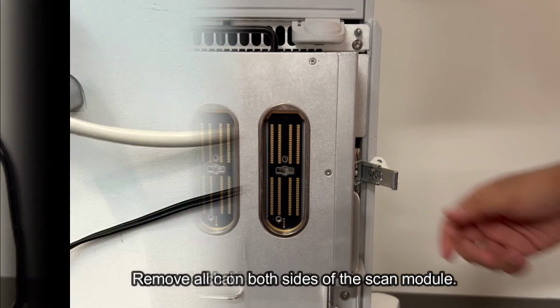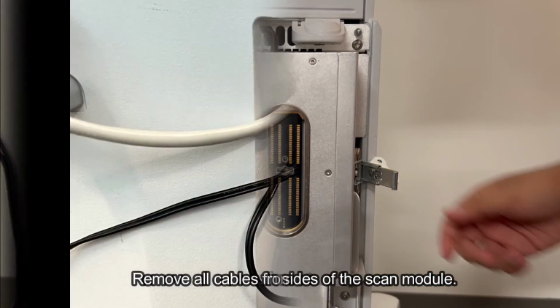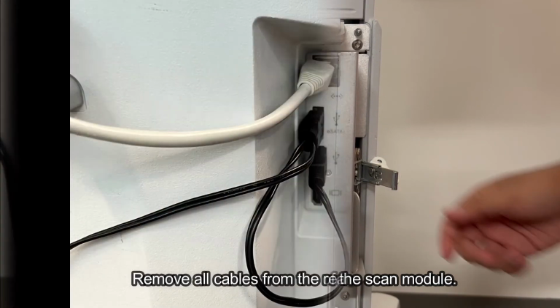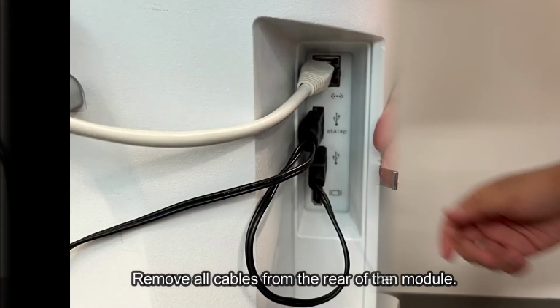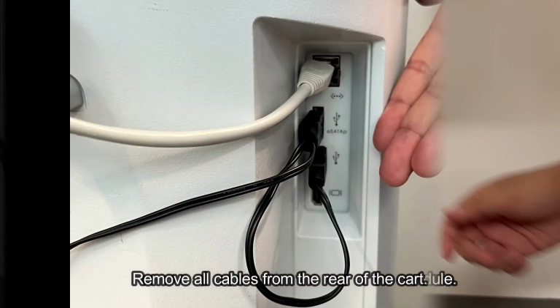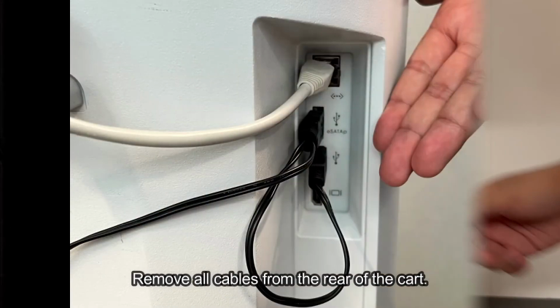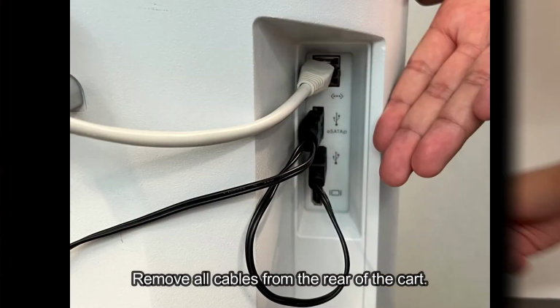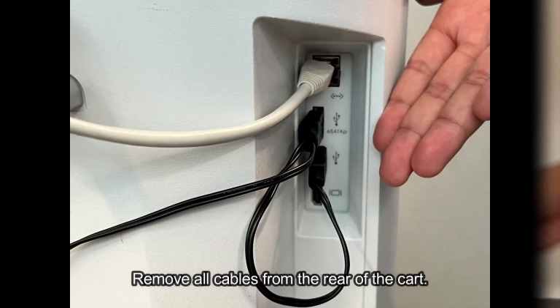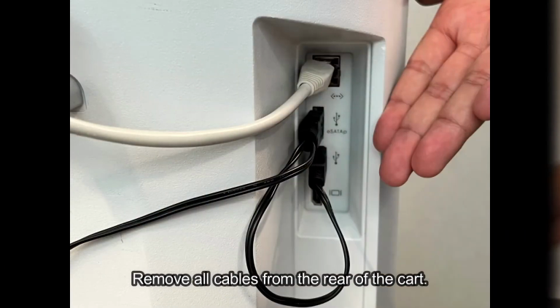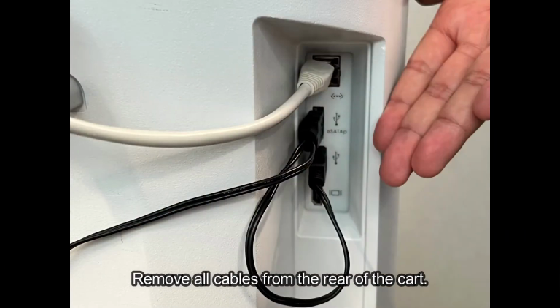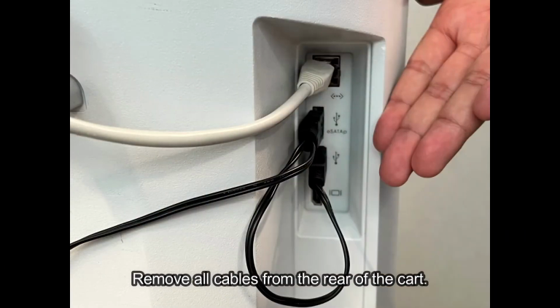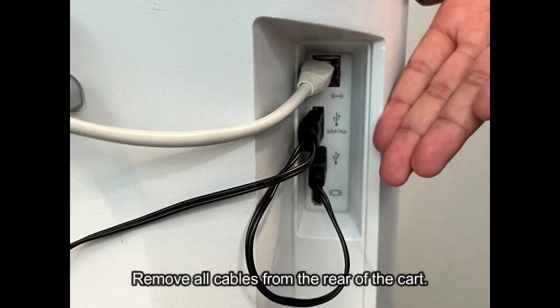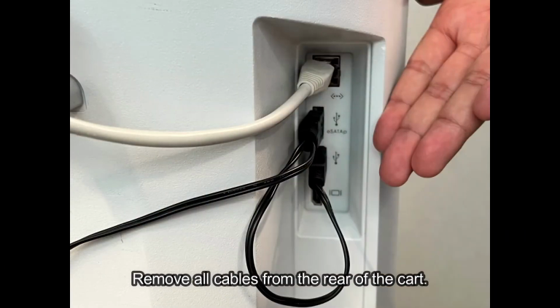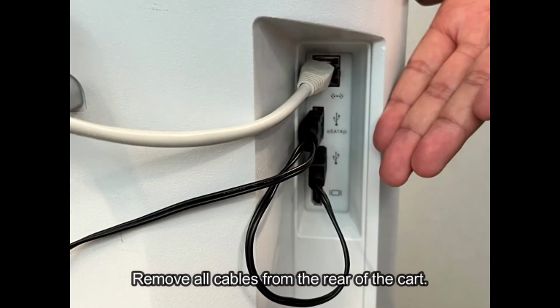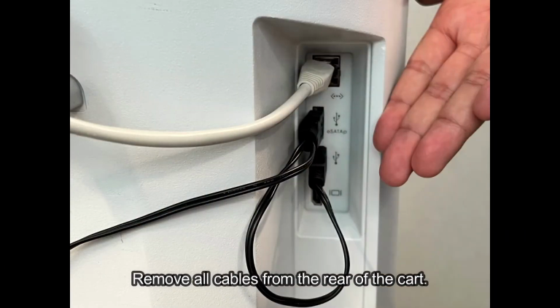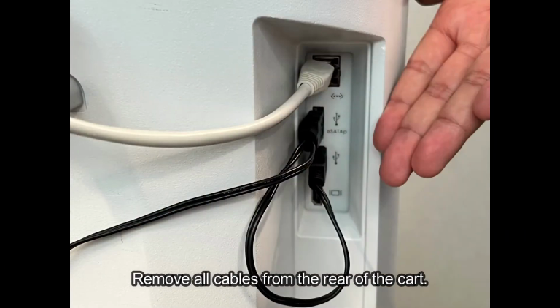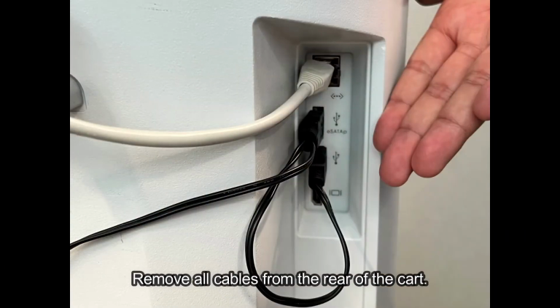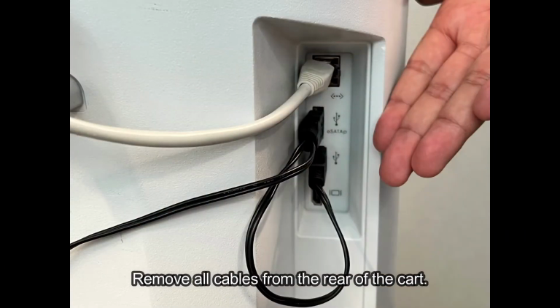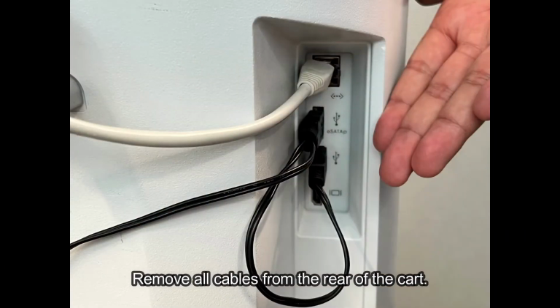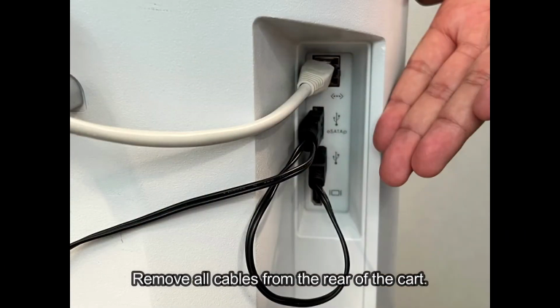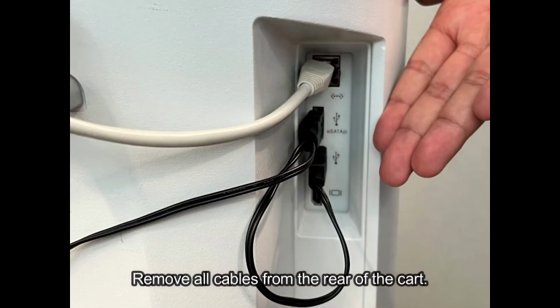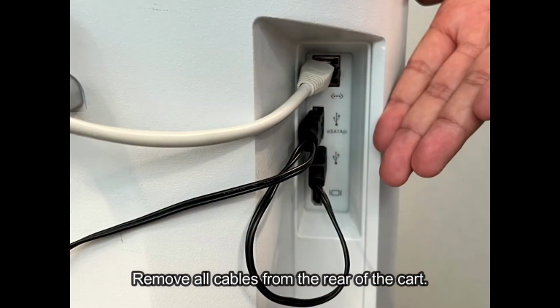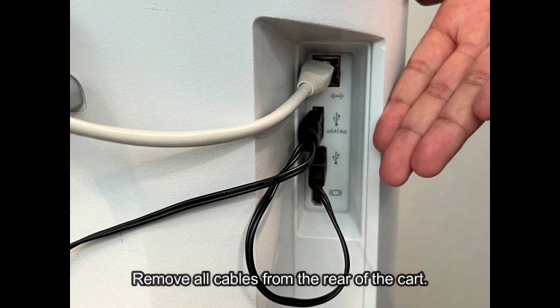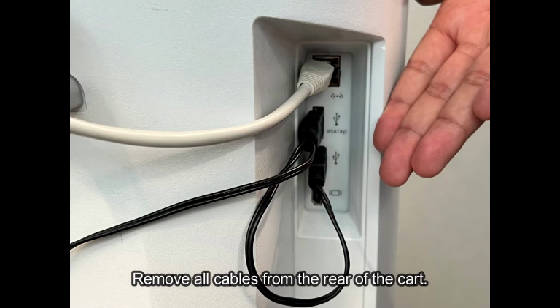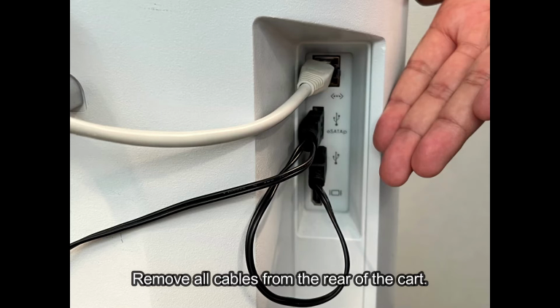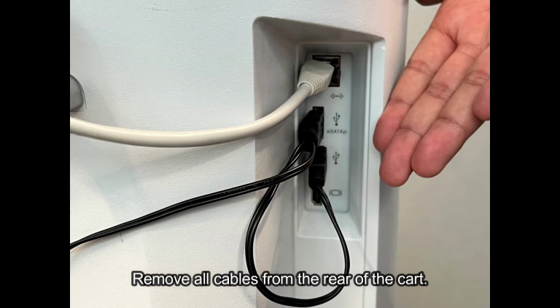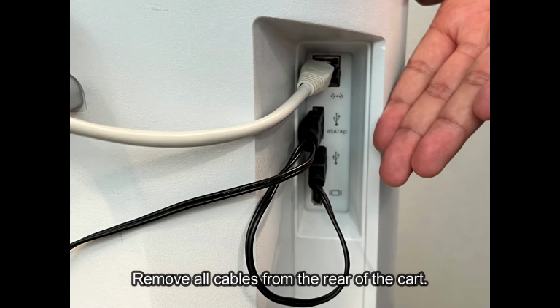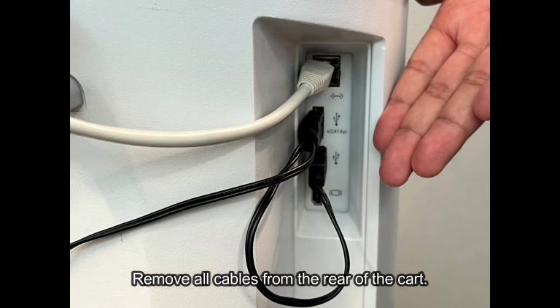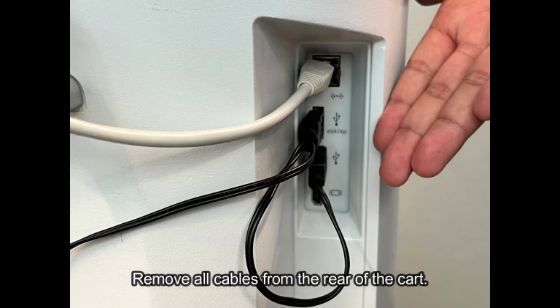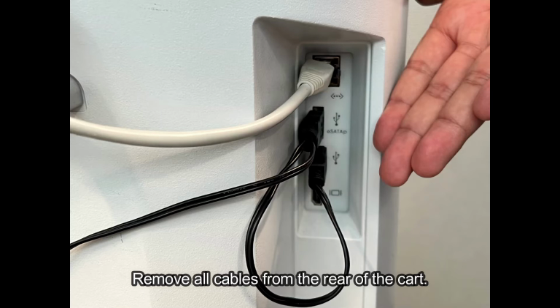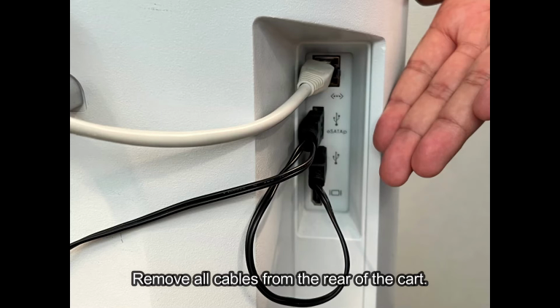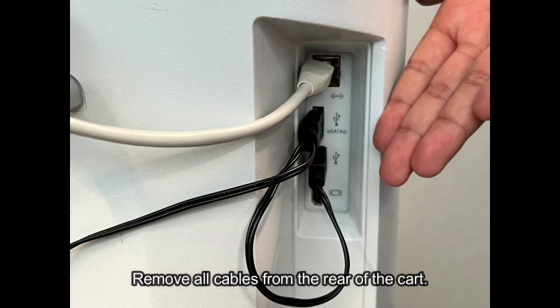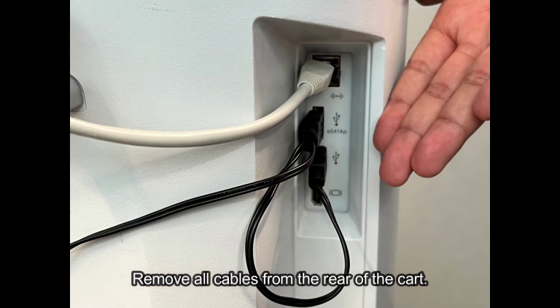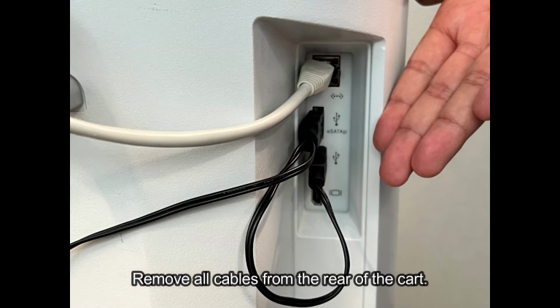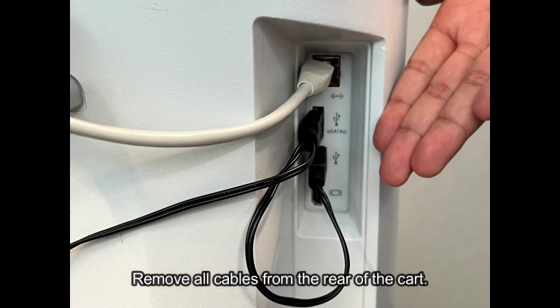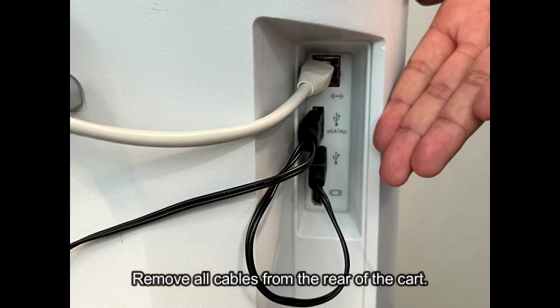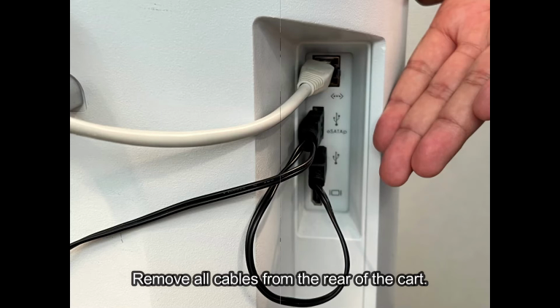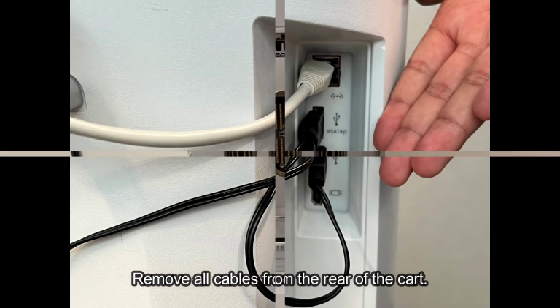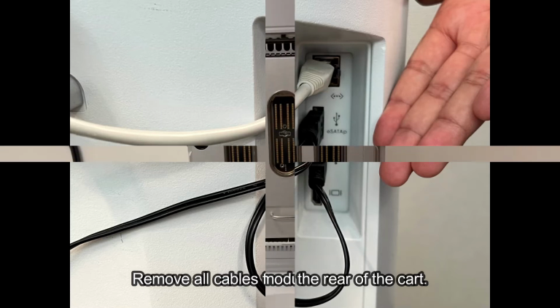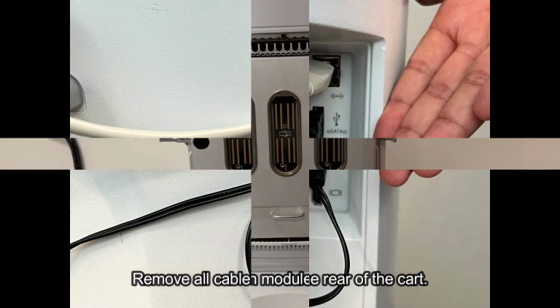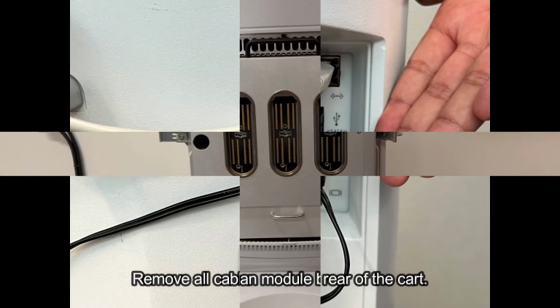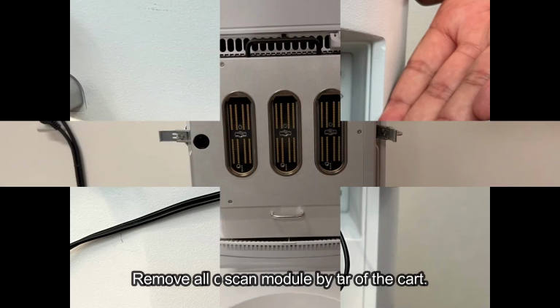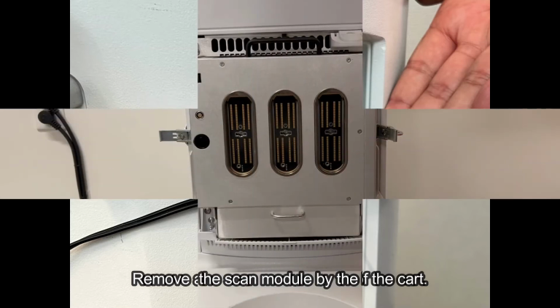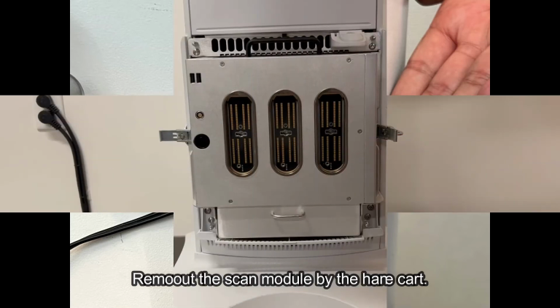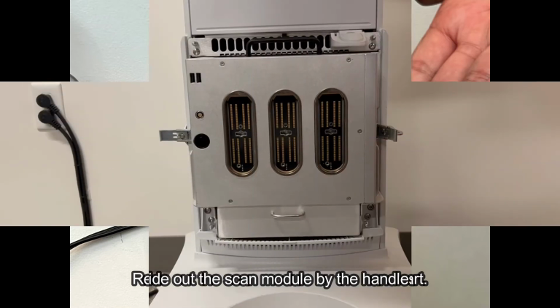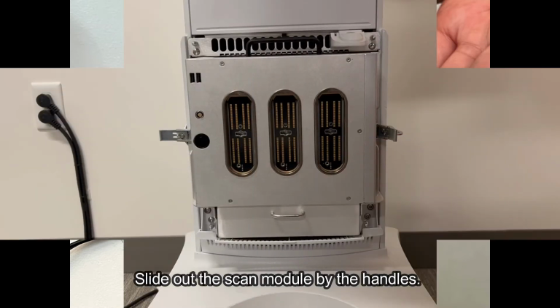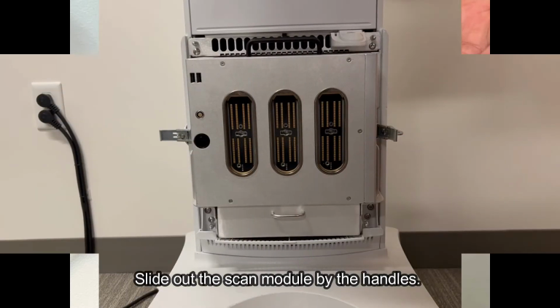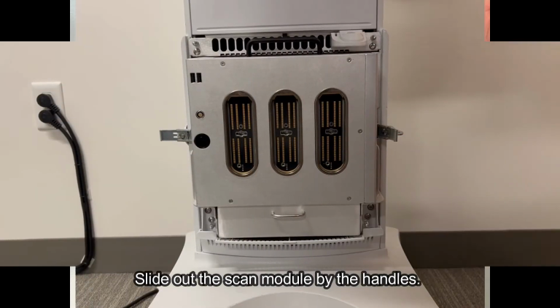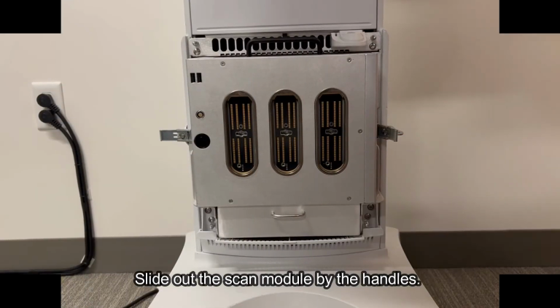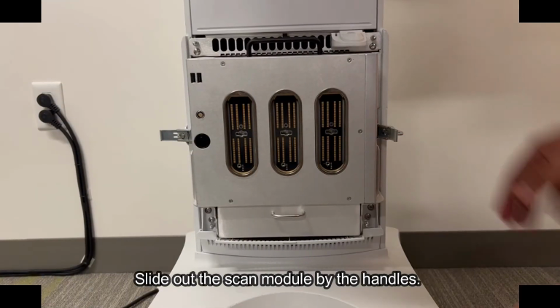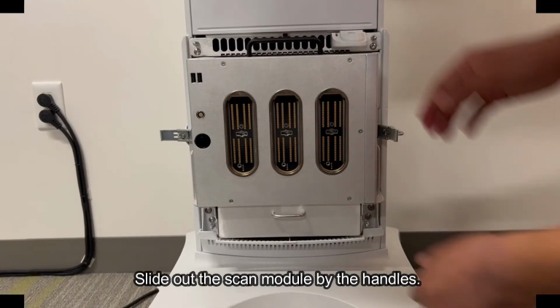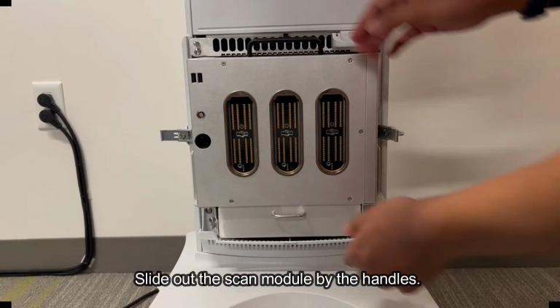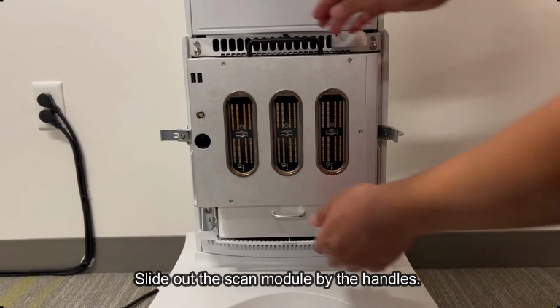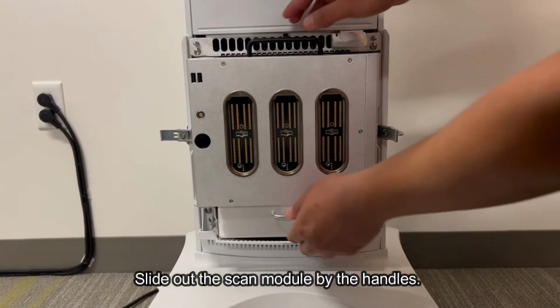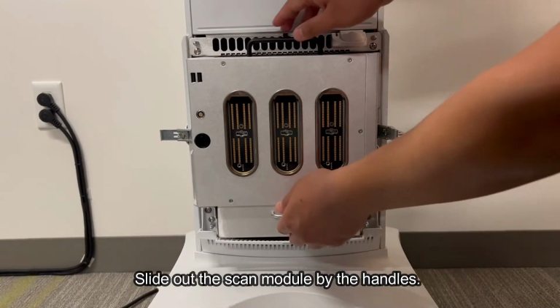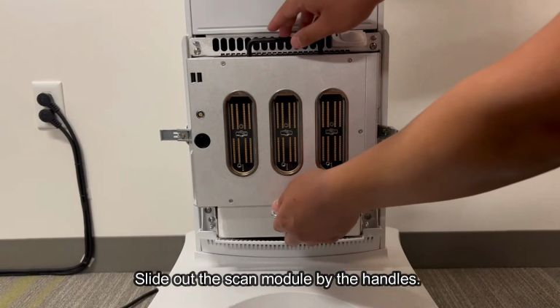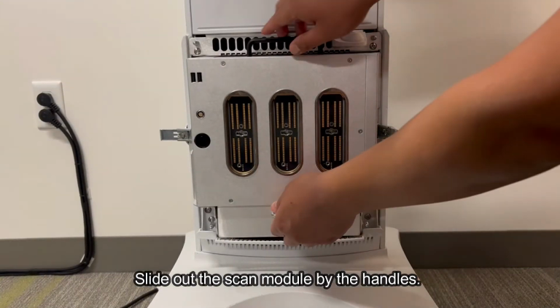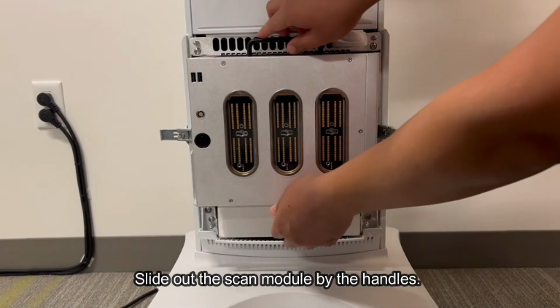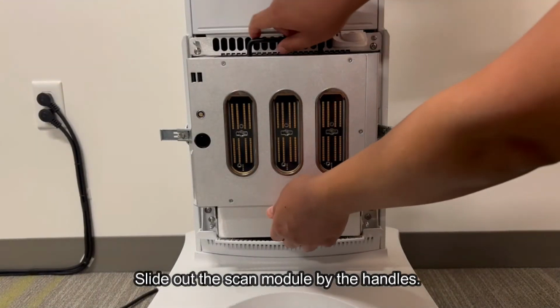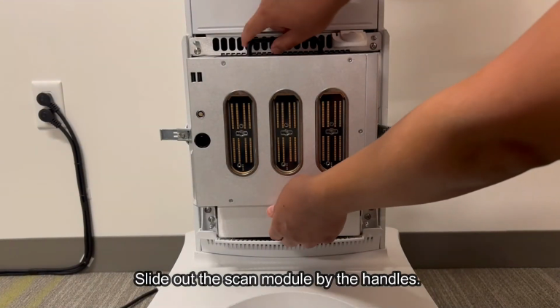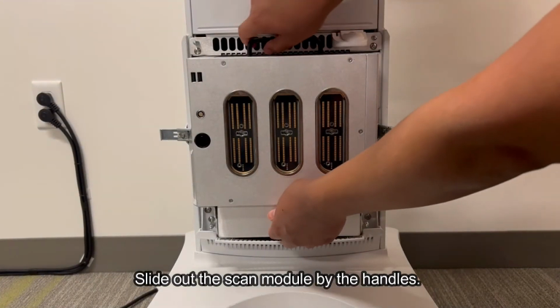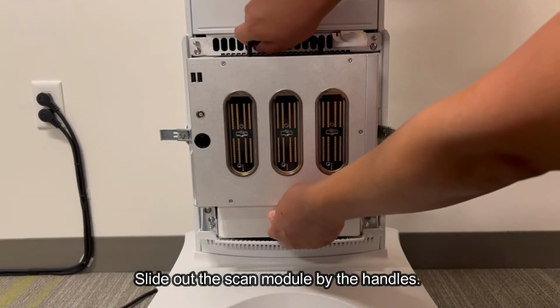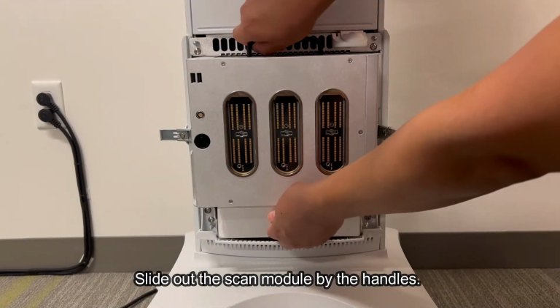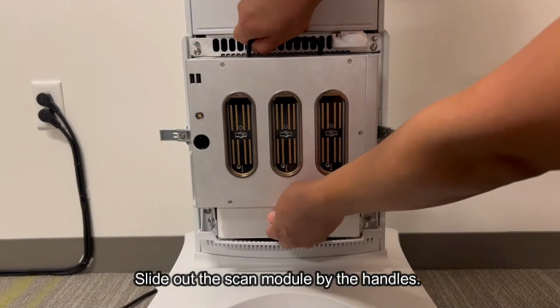Remove all cables from the rear of the cart. Slide out the scan module by the handles.